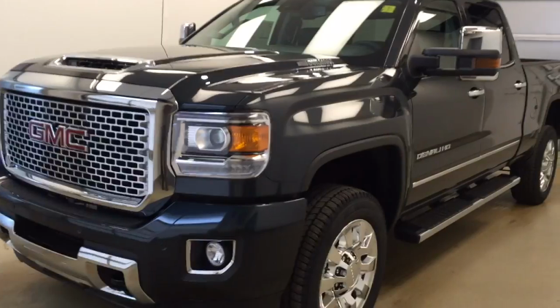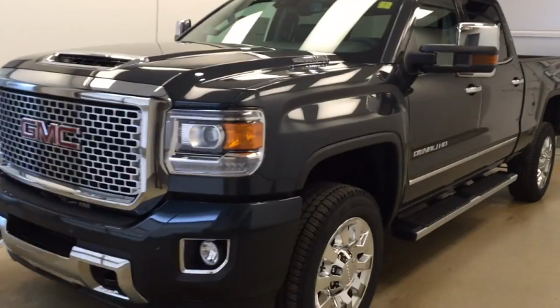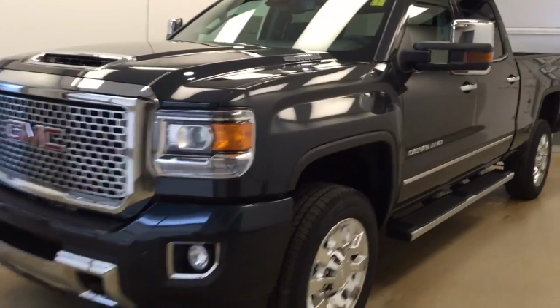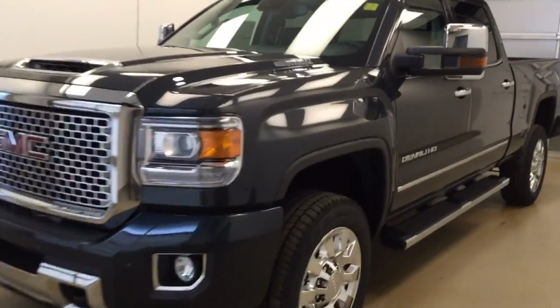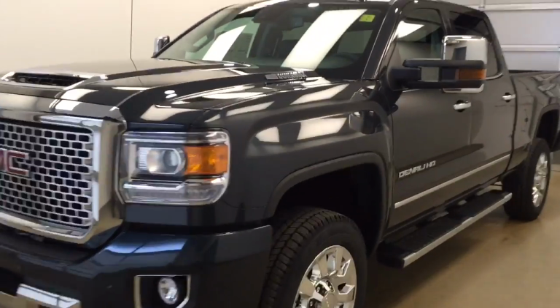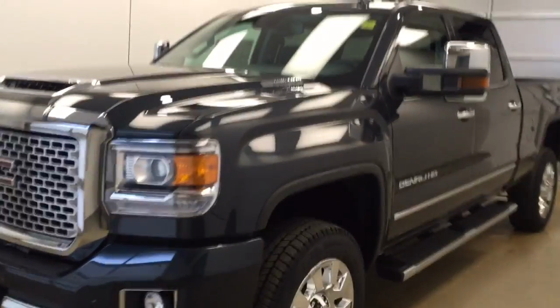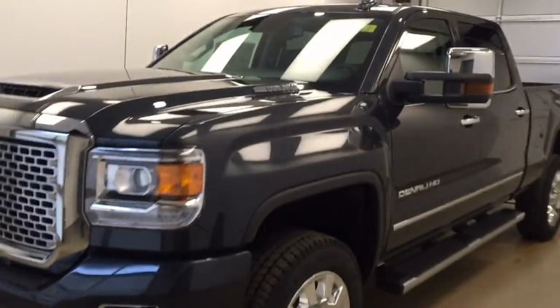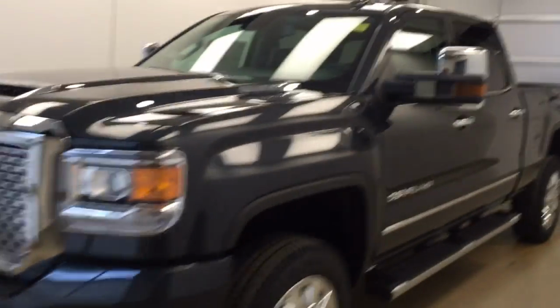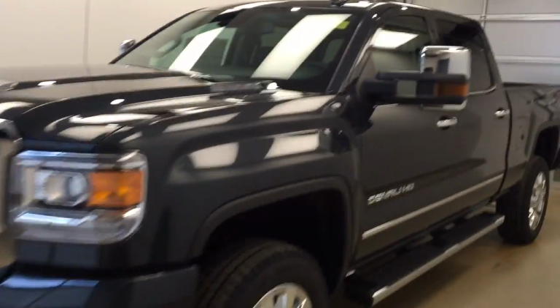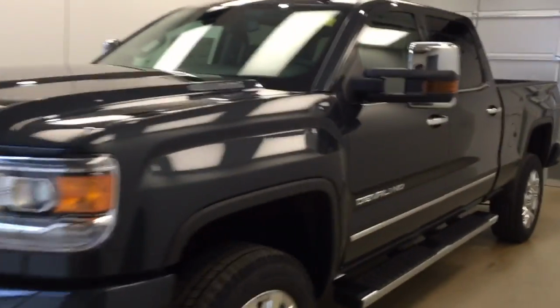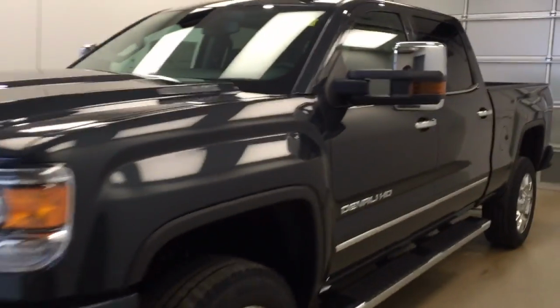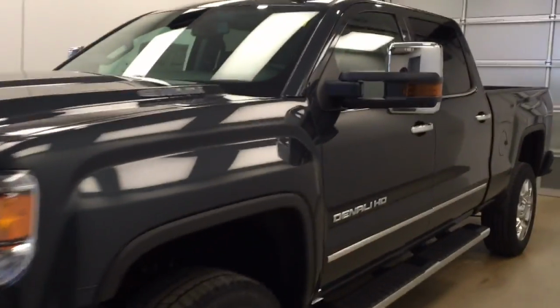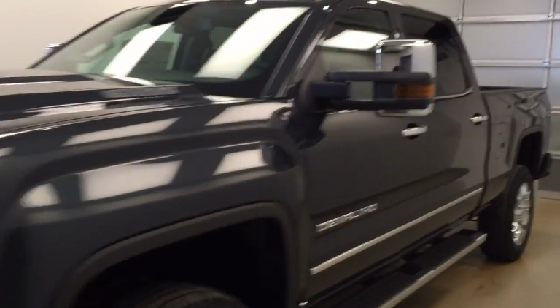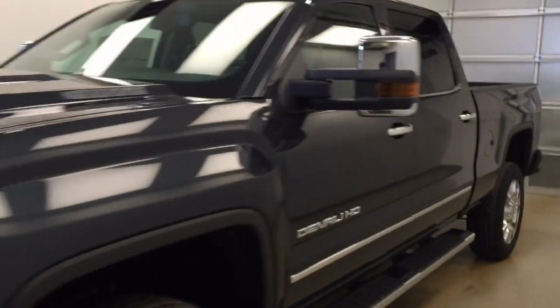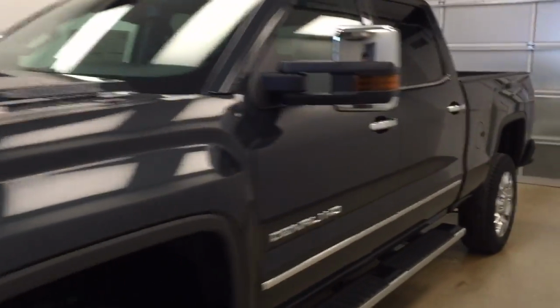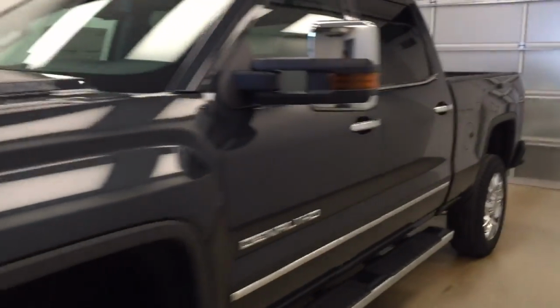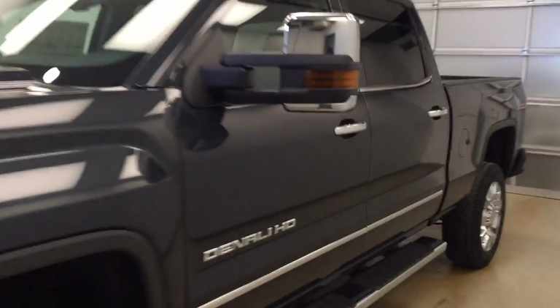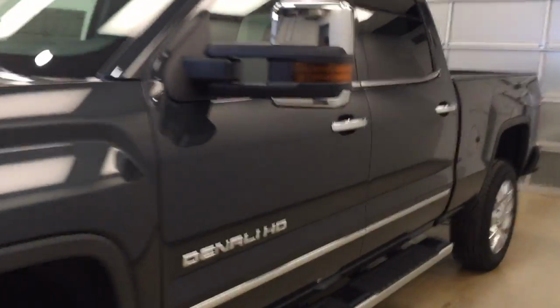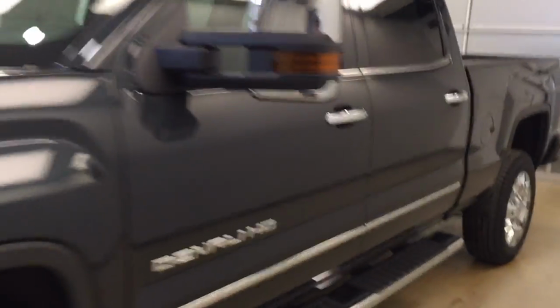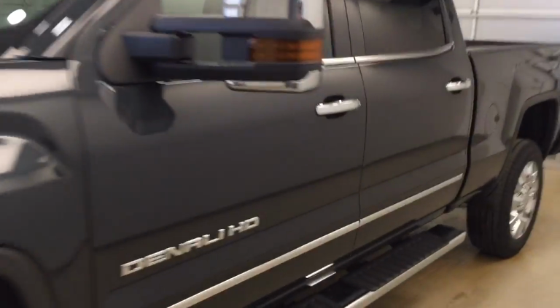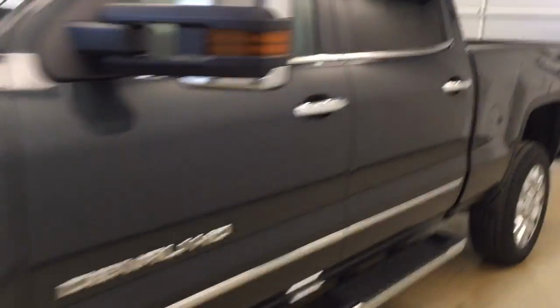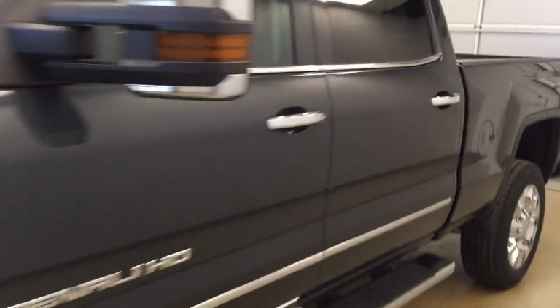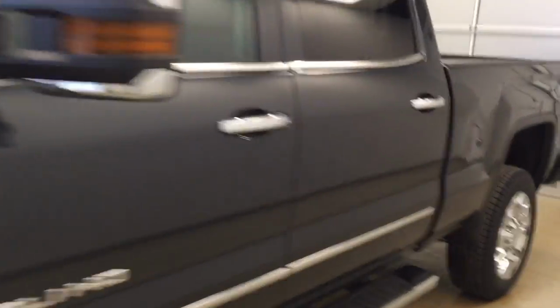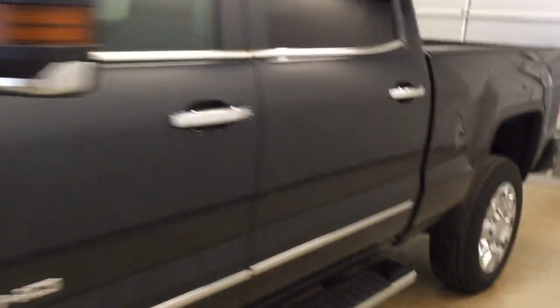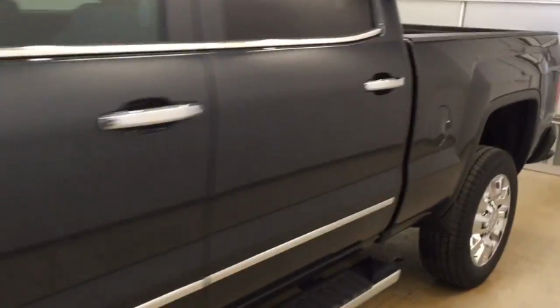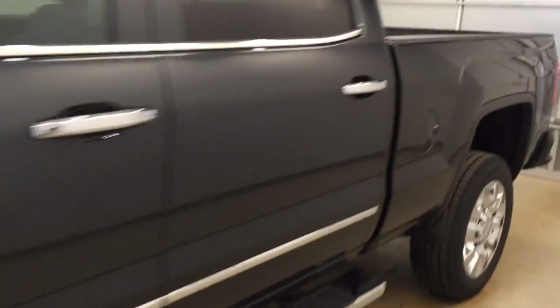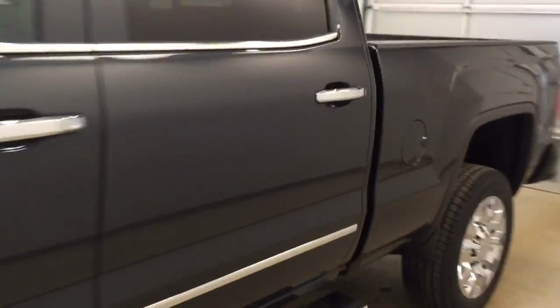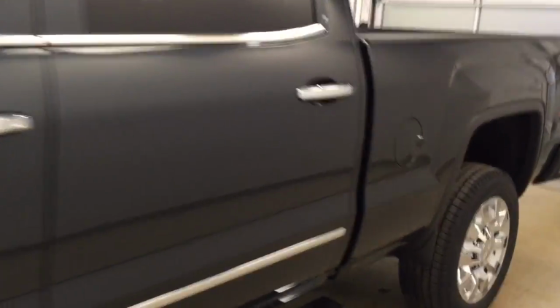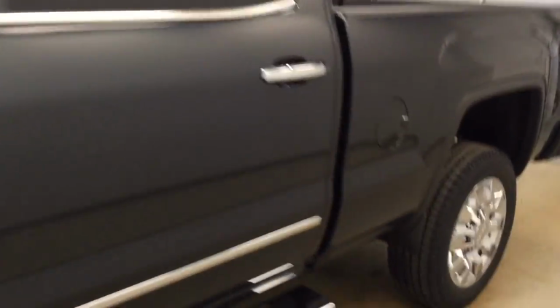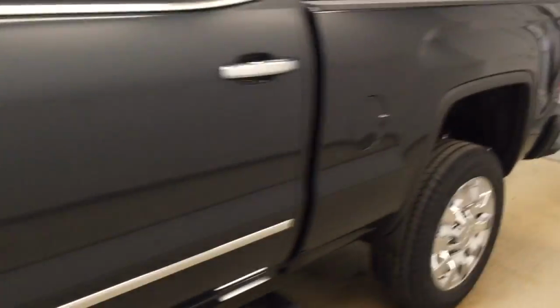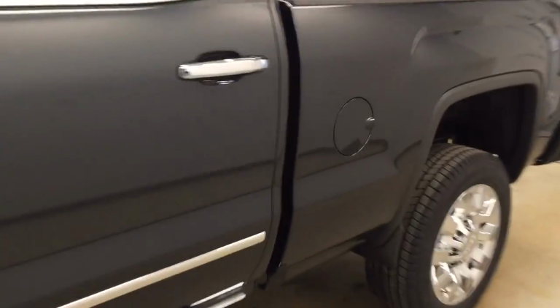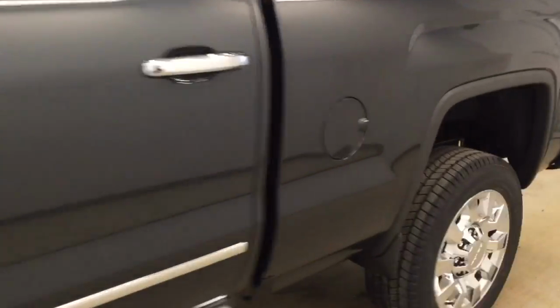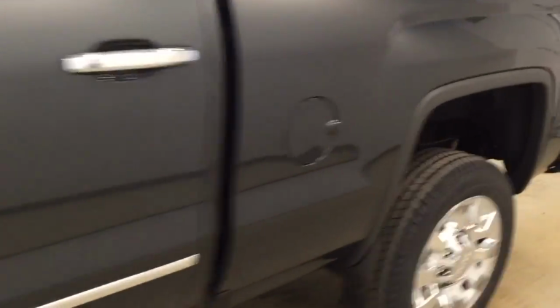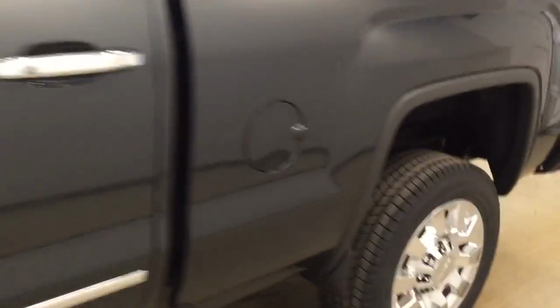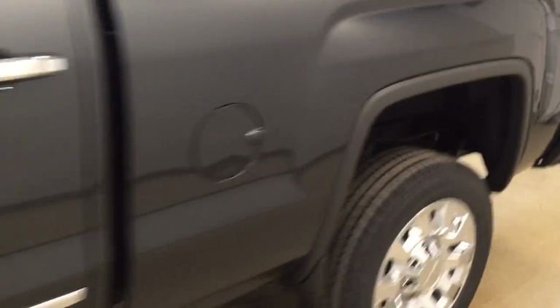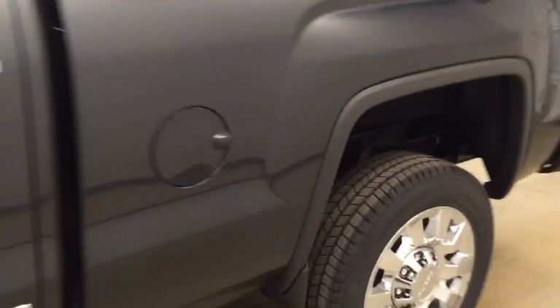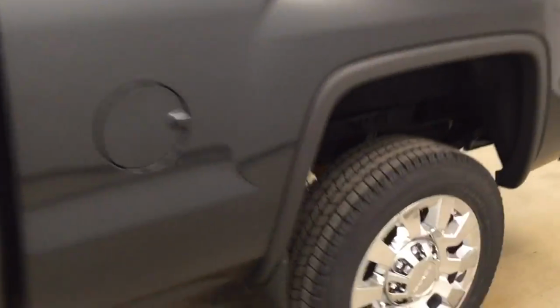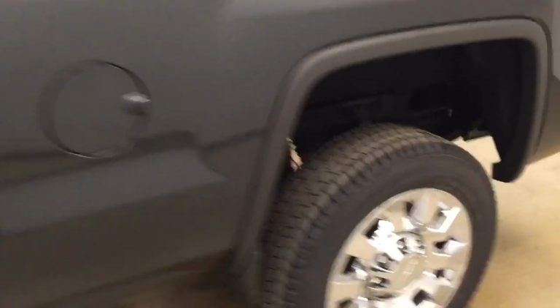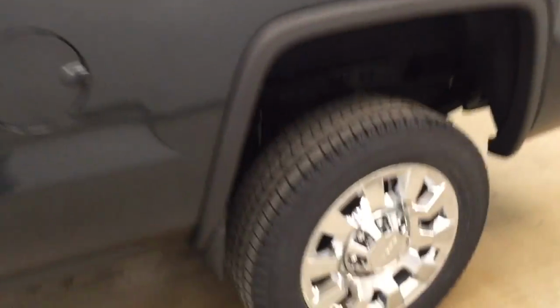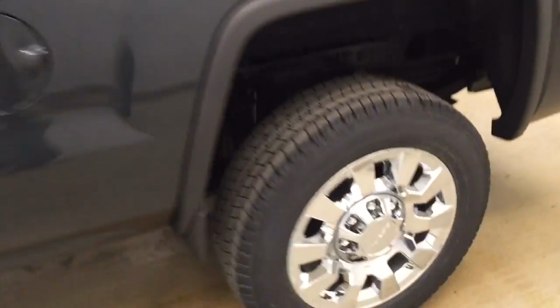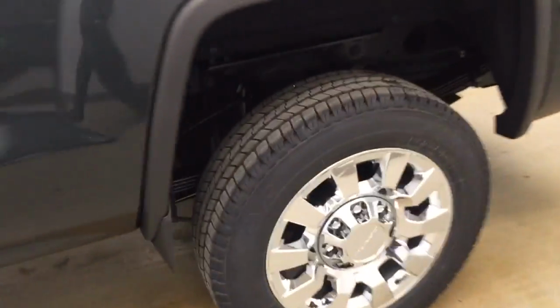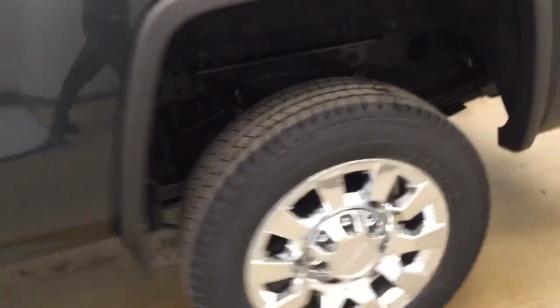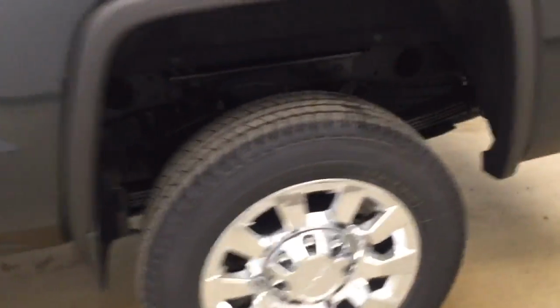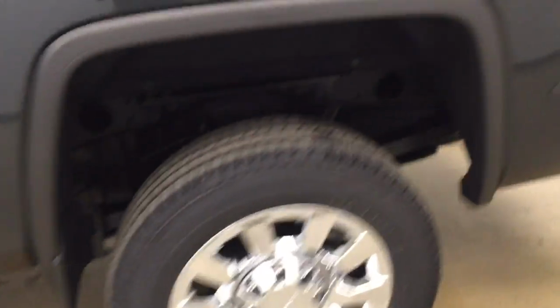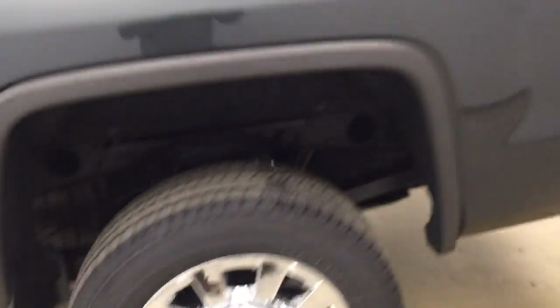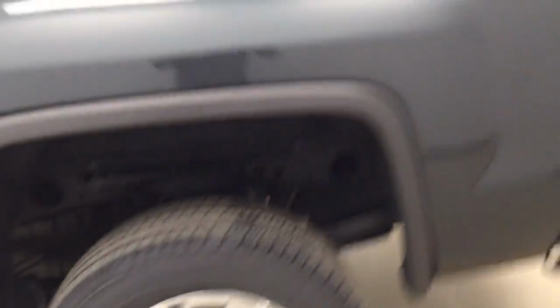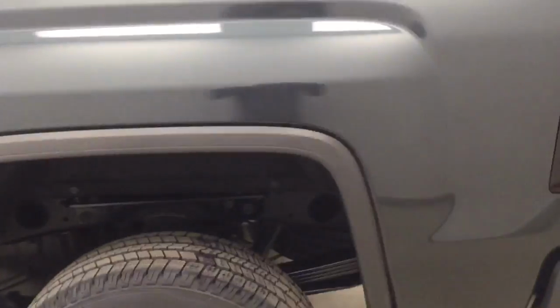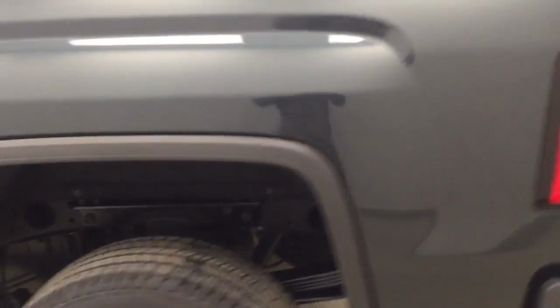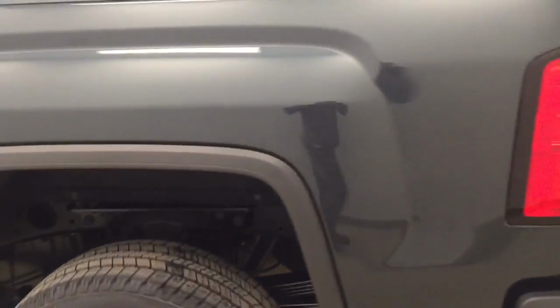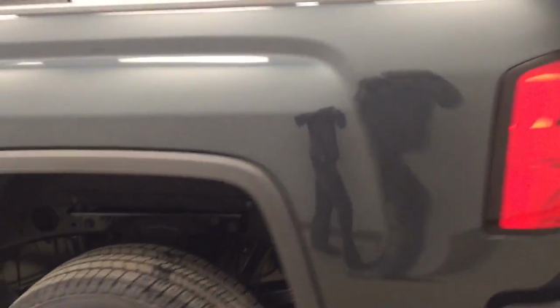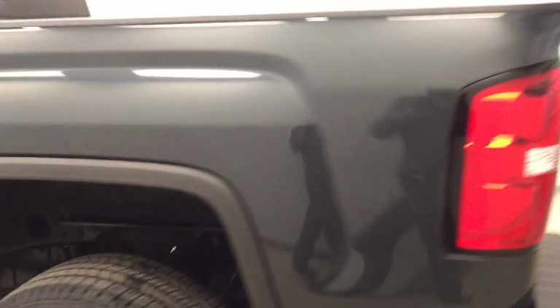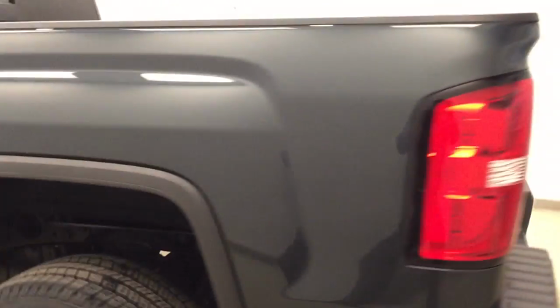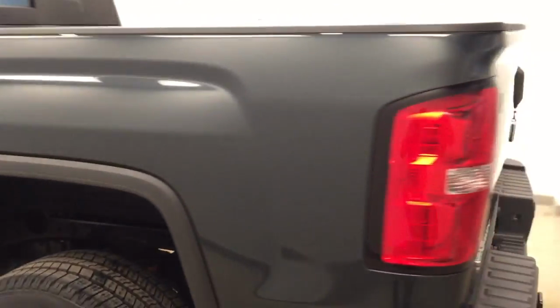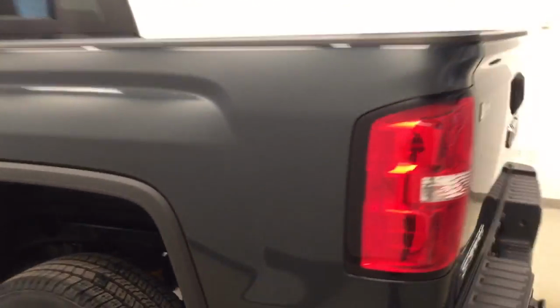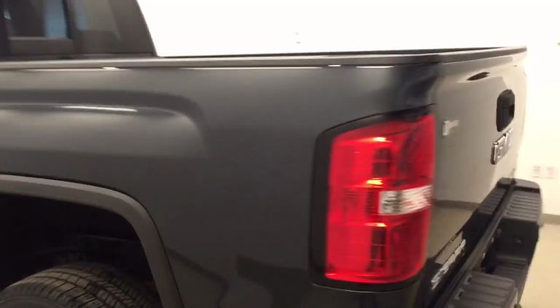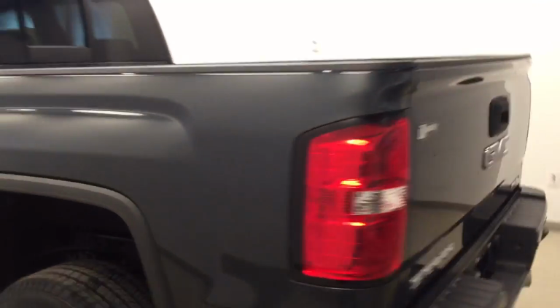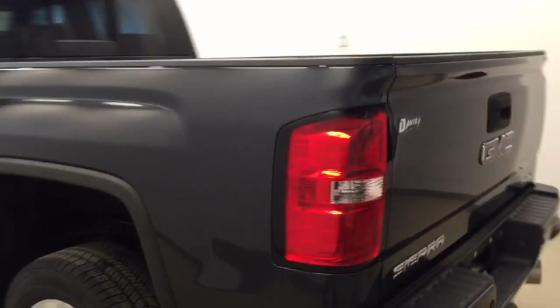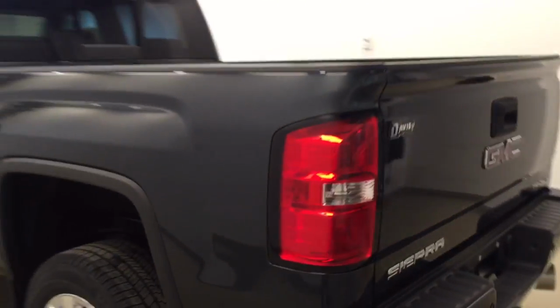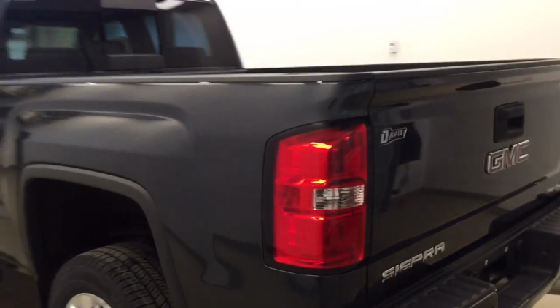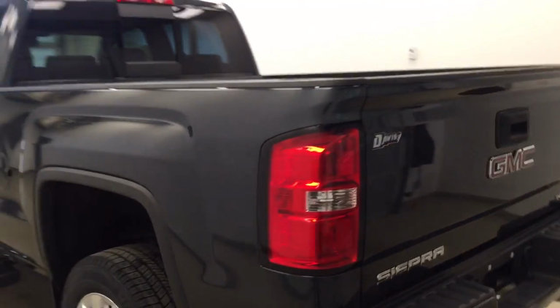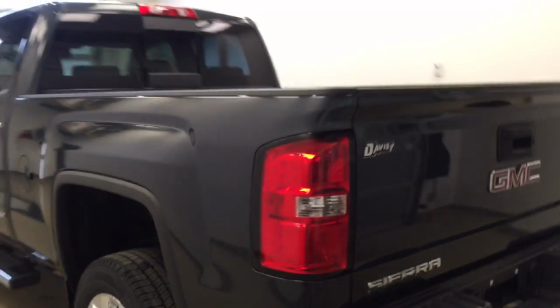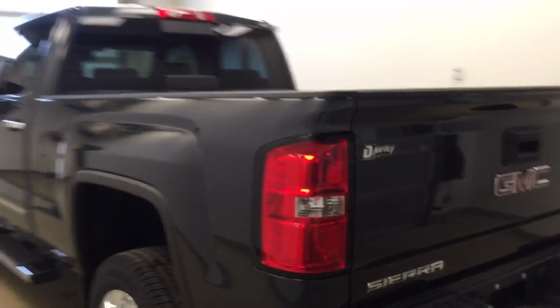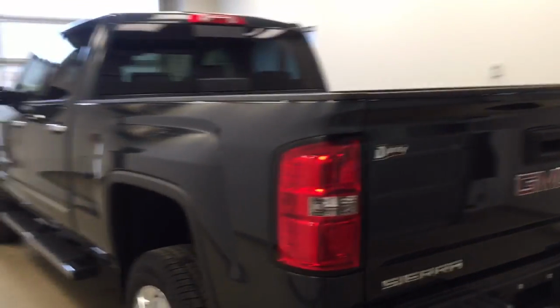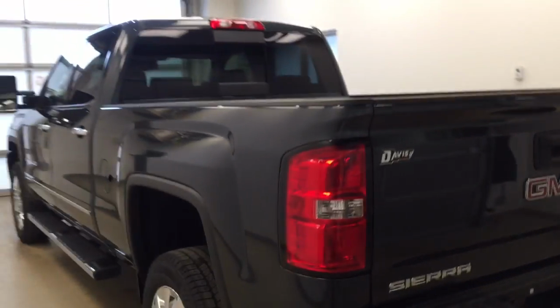This is stock number 177661 on a 2017 GMC 2500 Denali, and our exterior color today is Dark Slate.